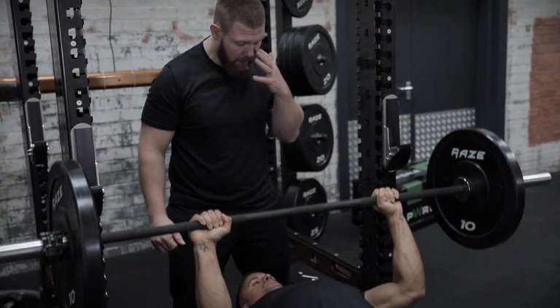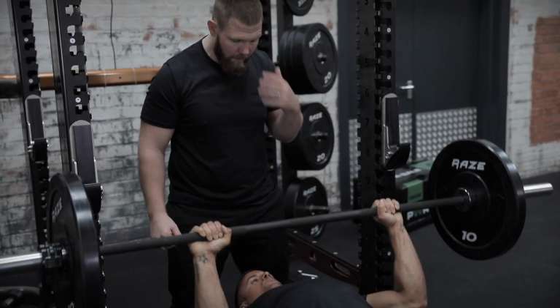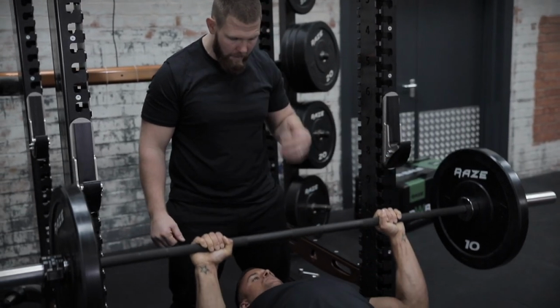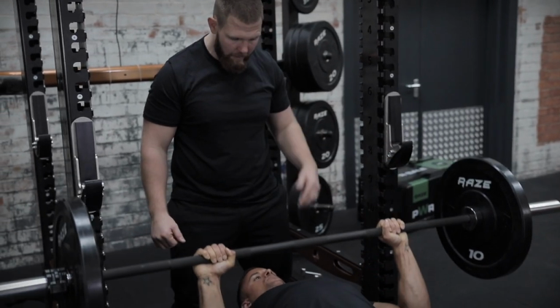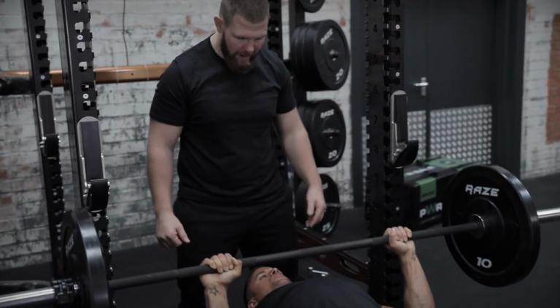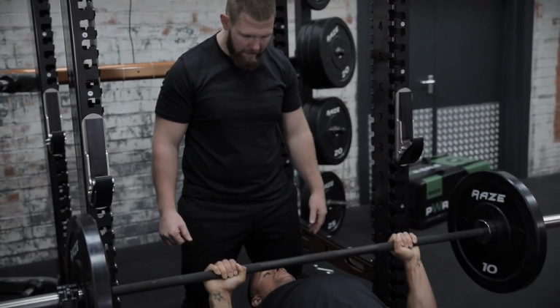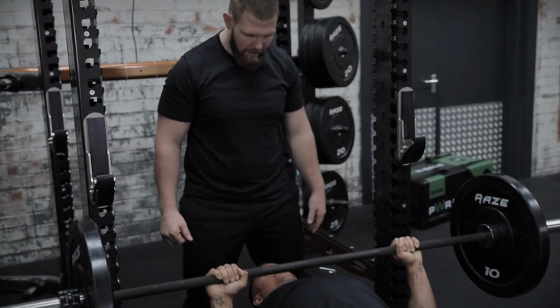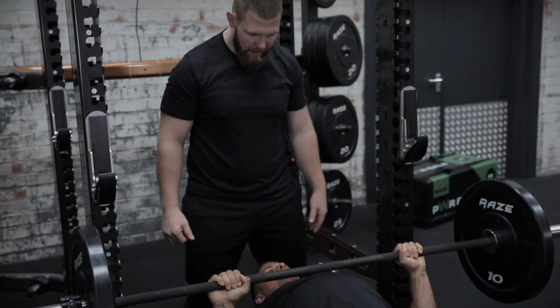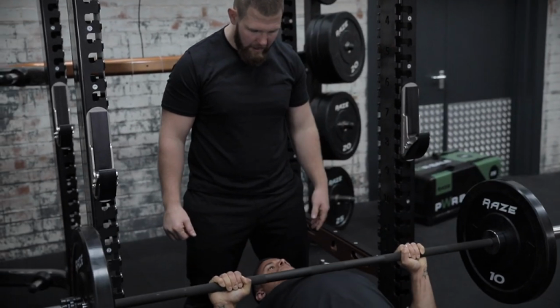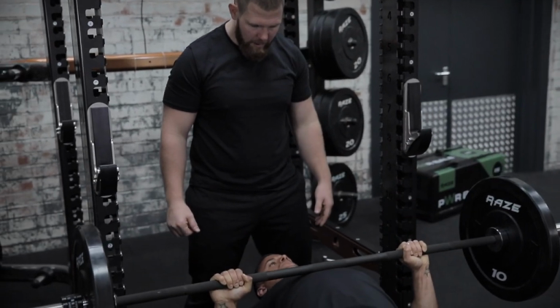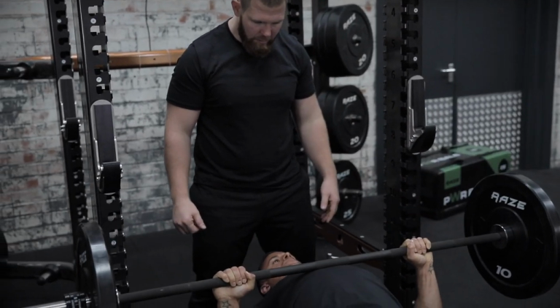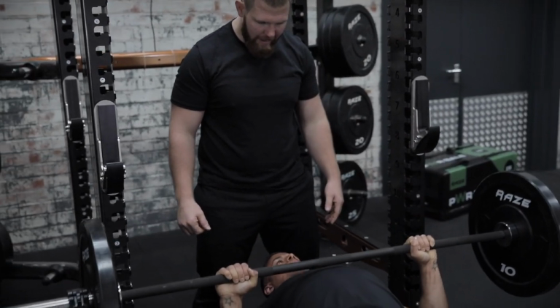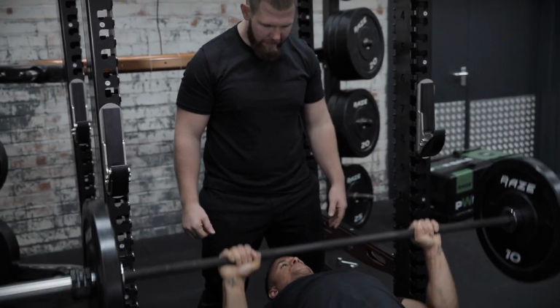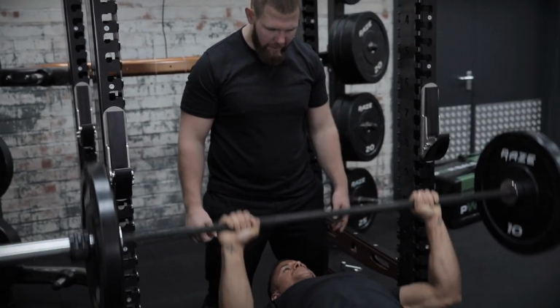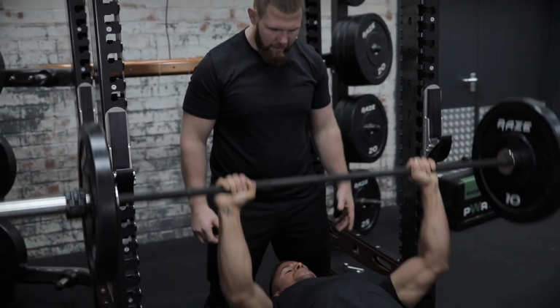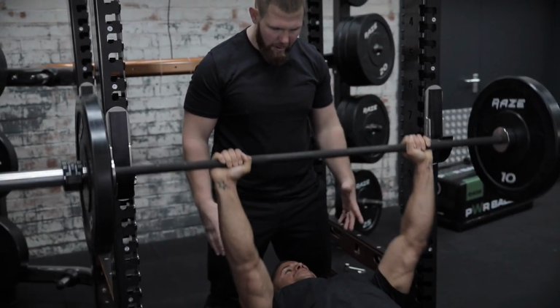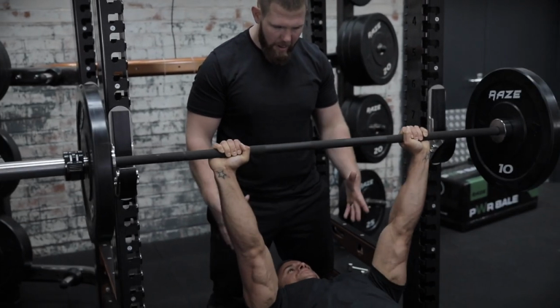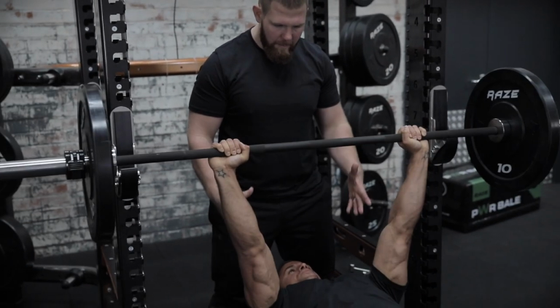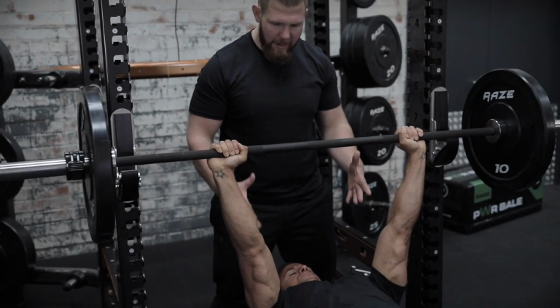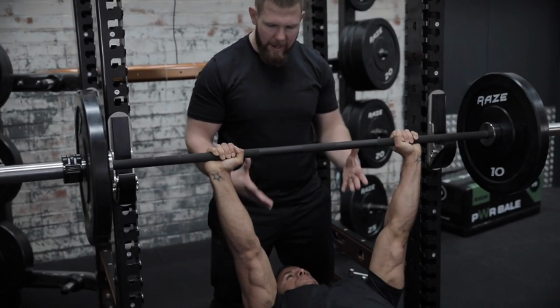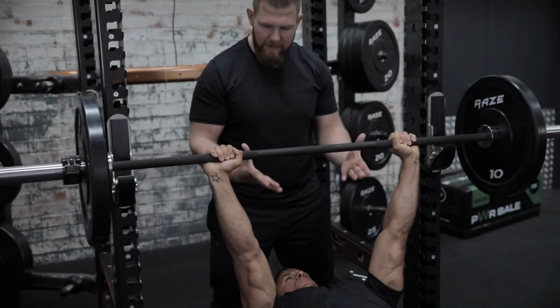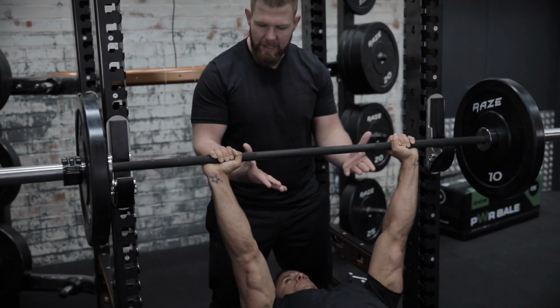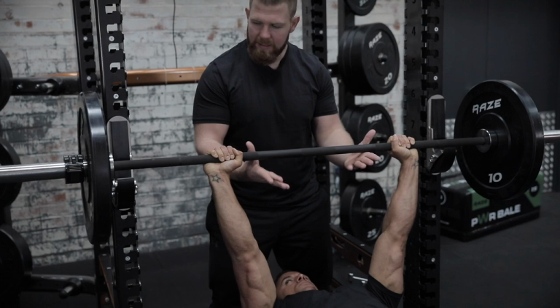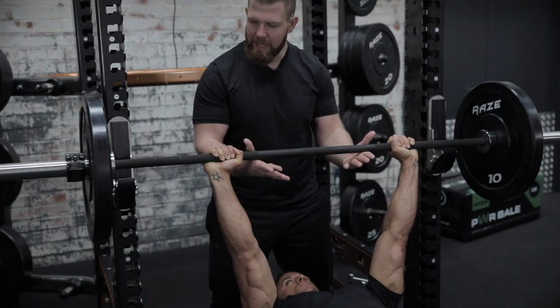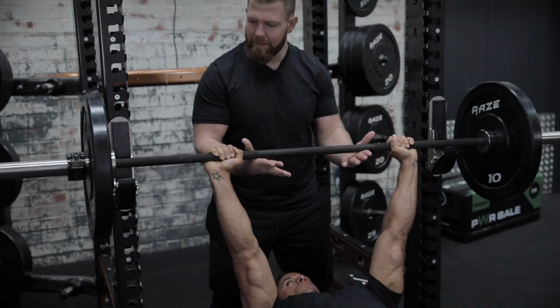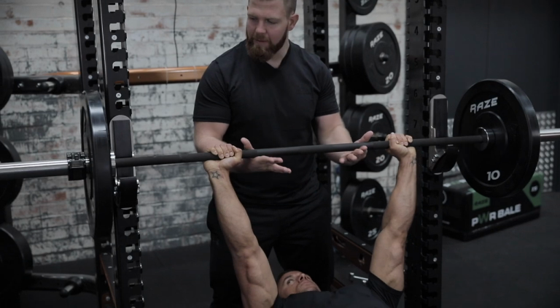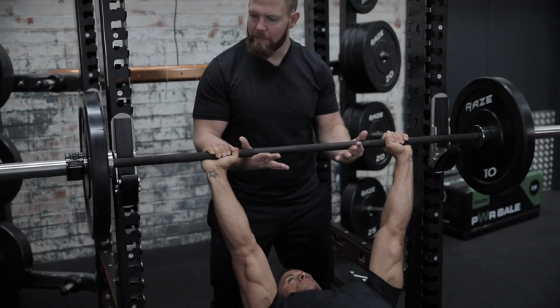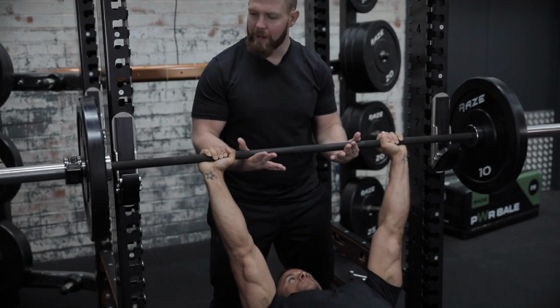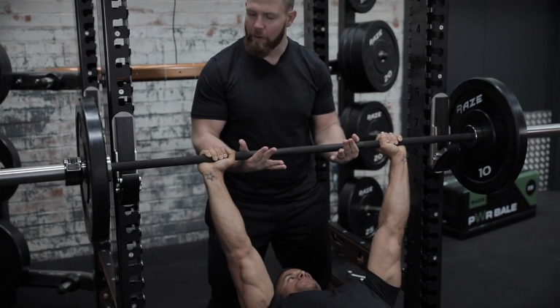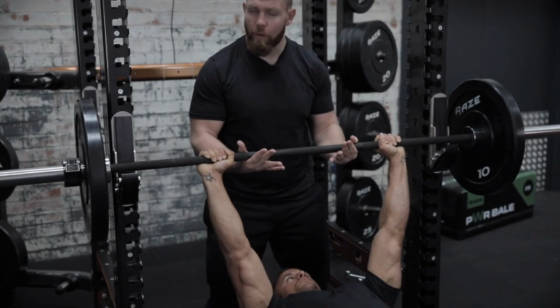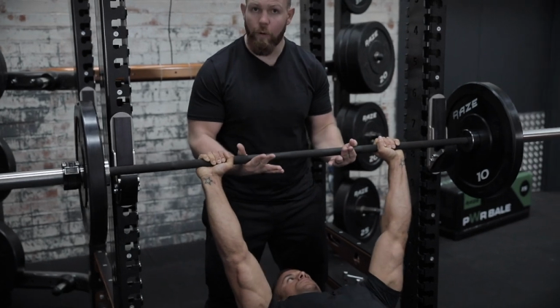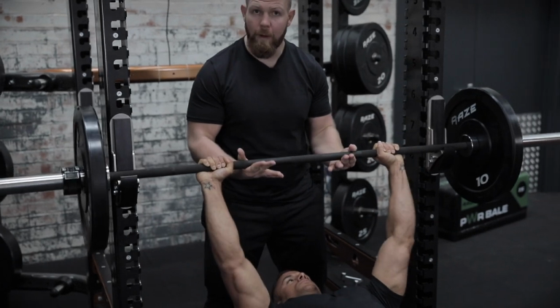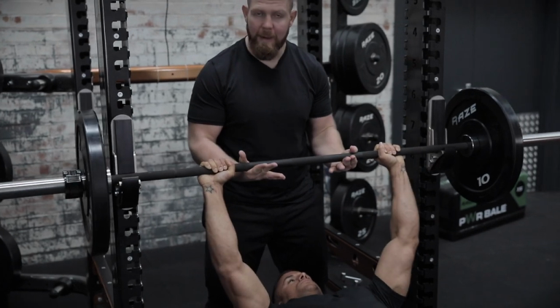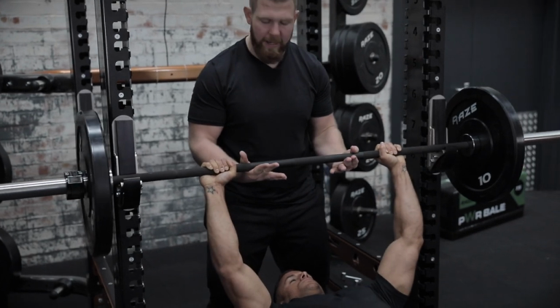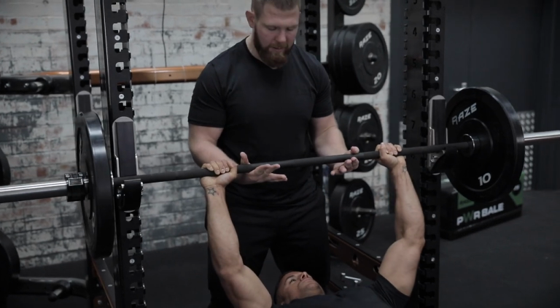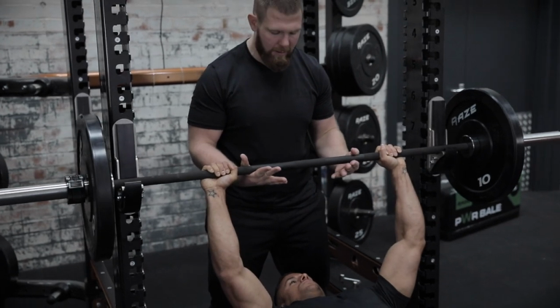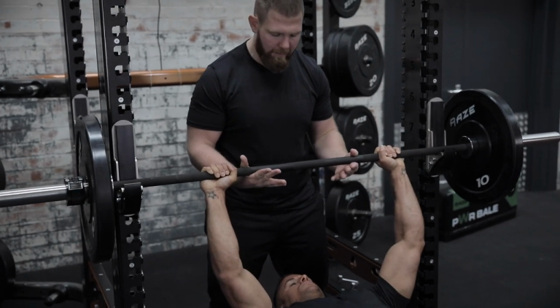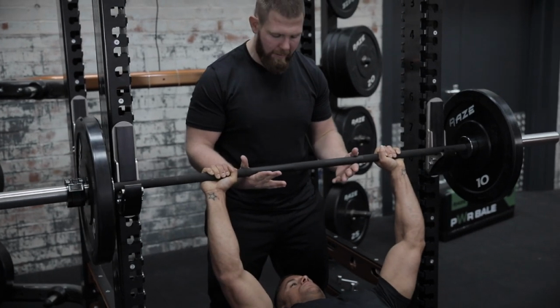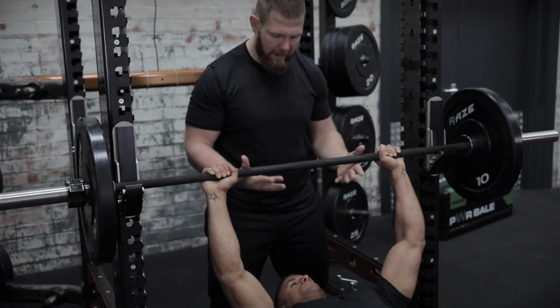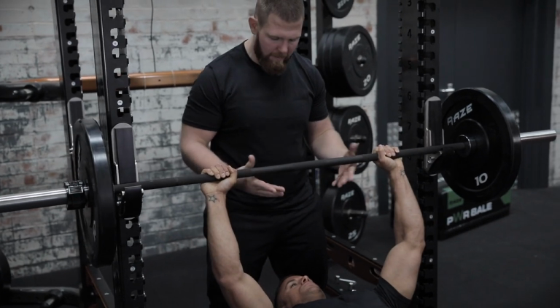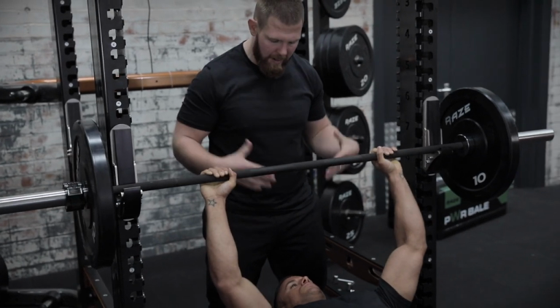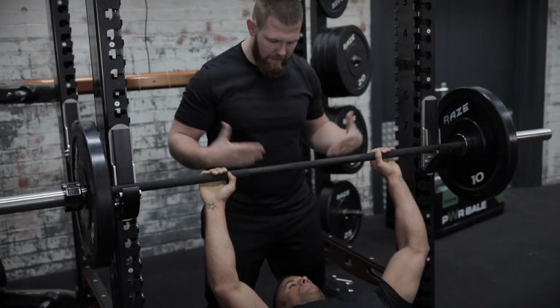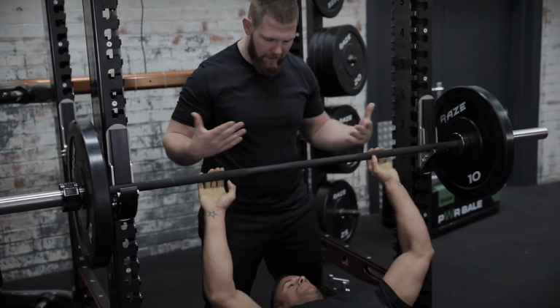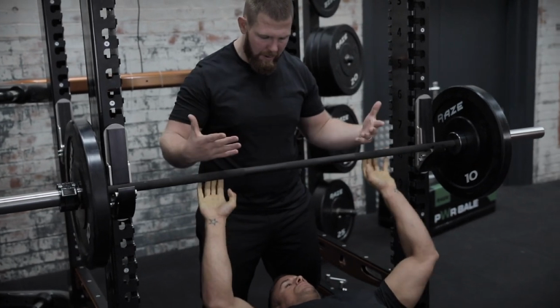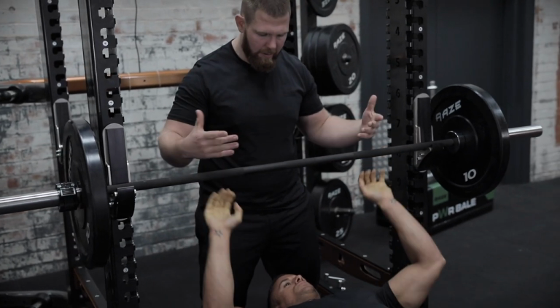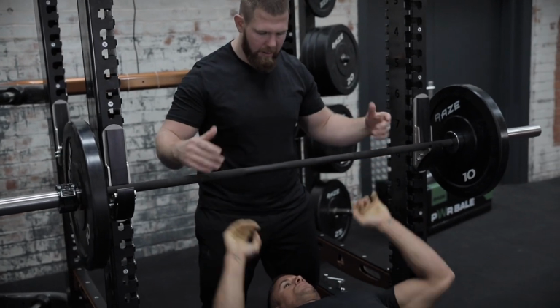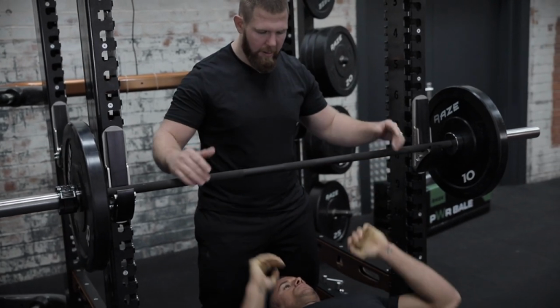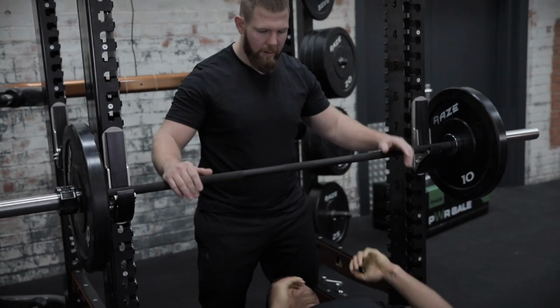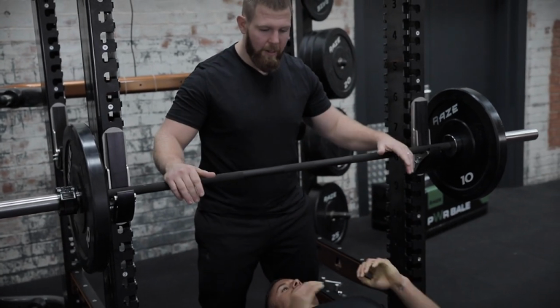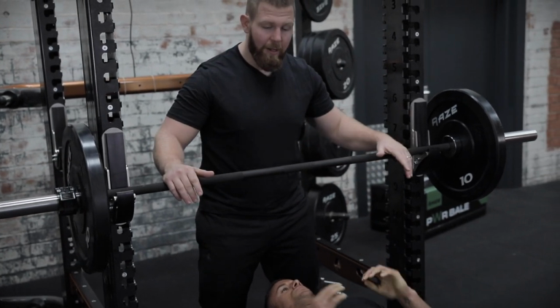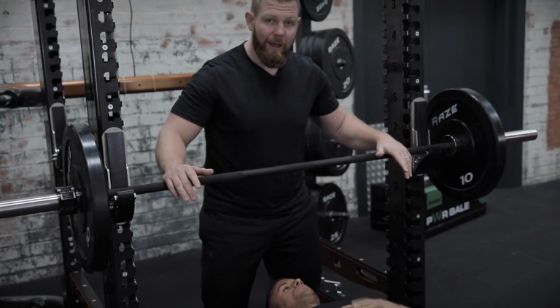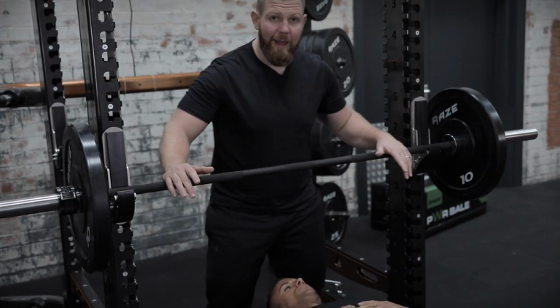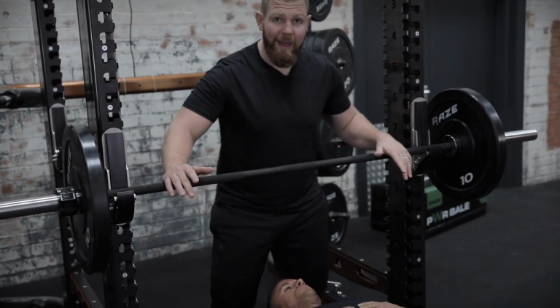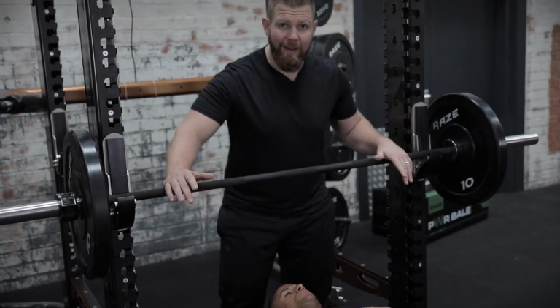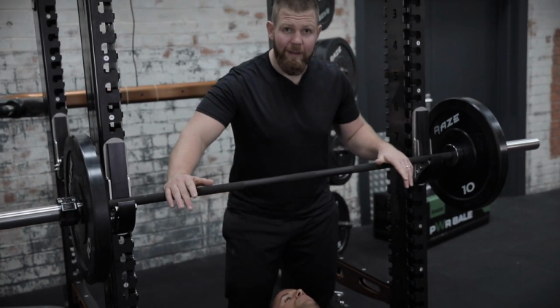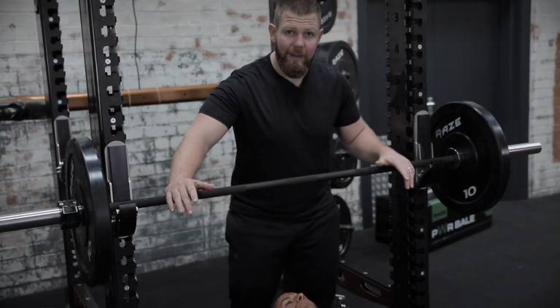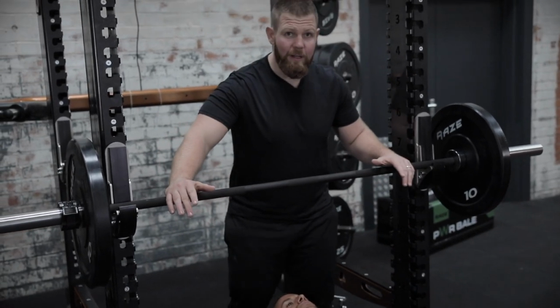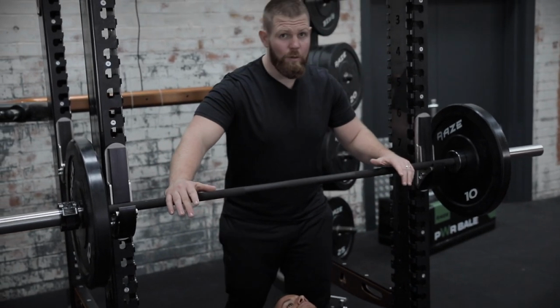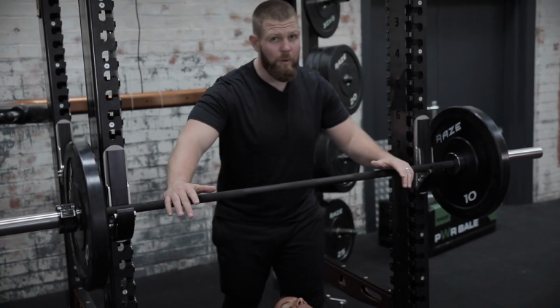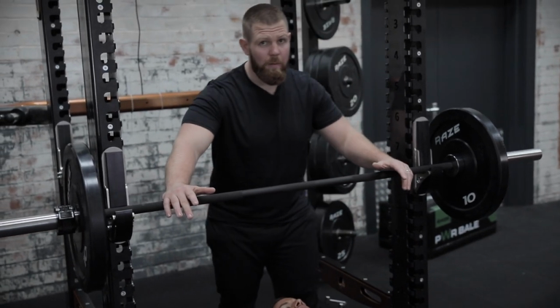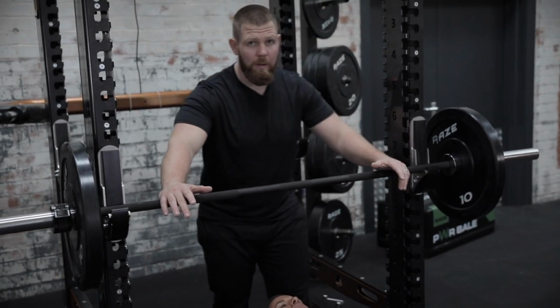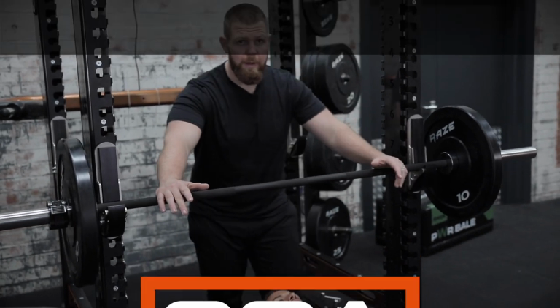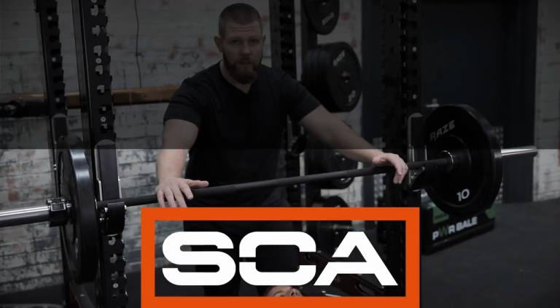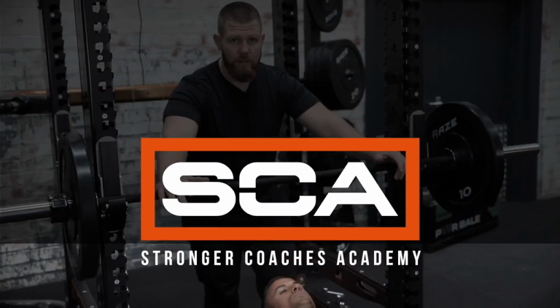Let's go one more rep, drive through, and then safely bring it all the way back into the frame — and that's your barbell bench.